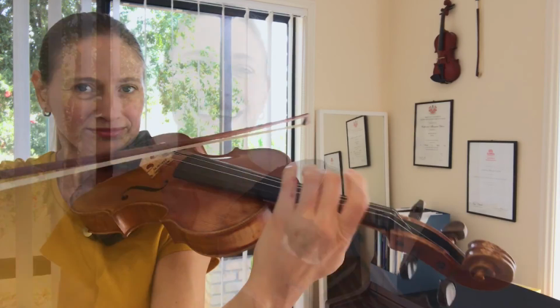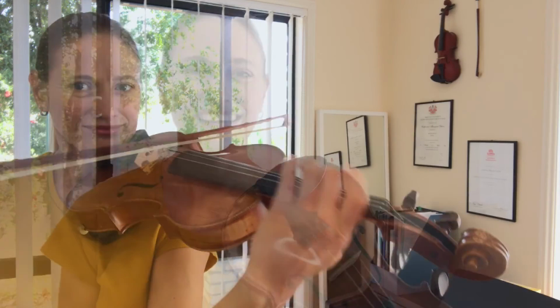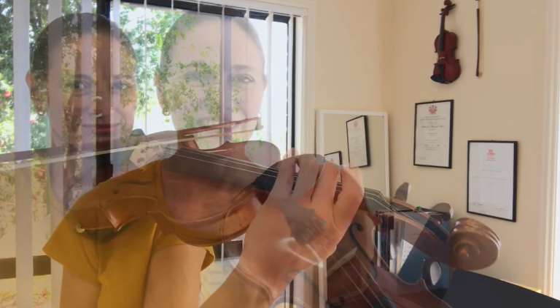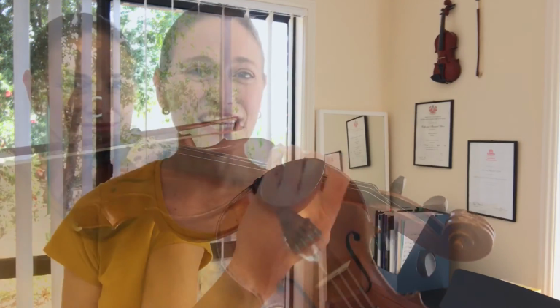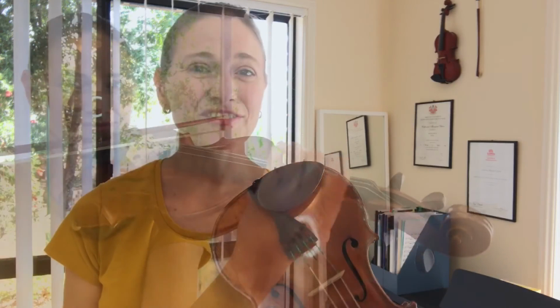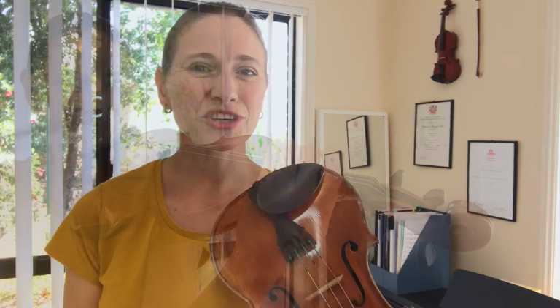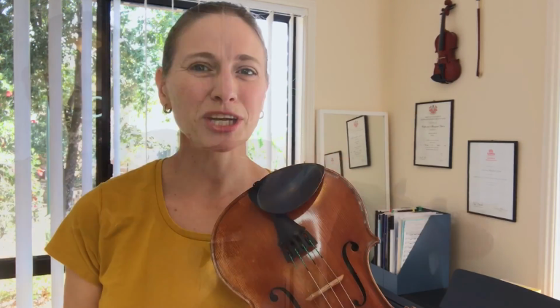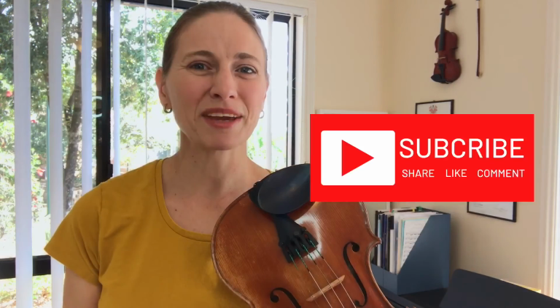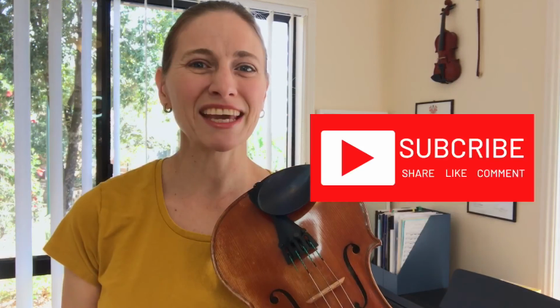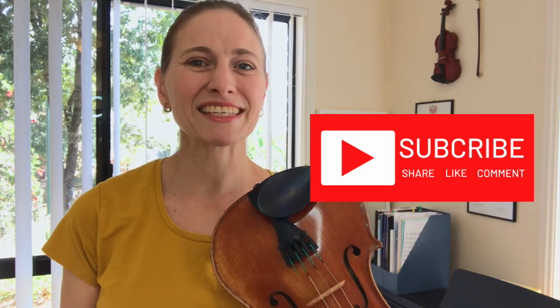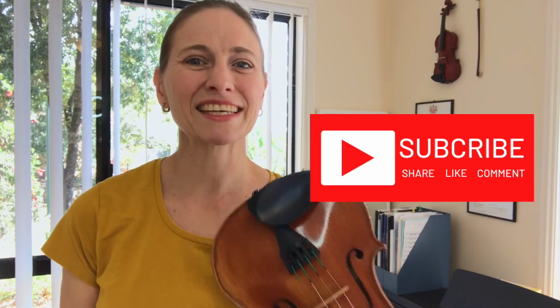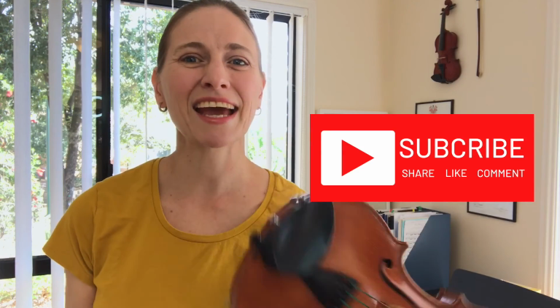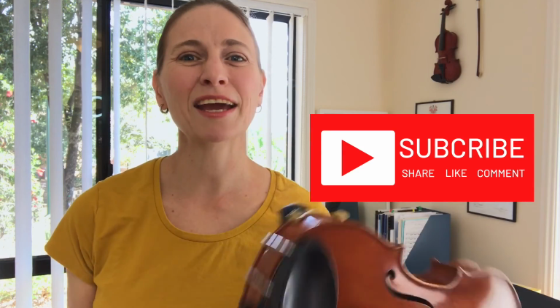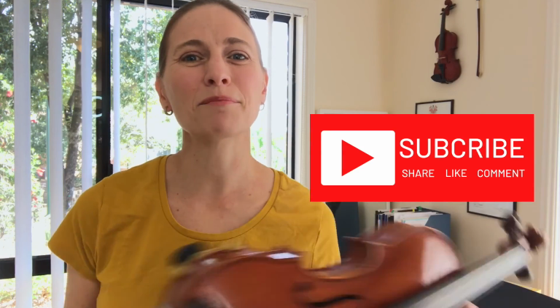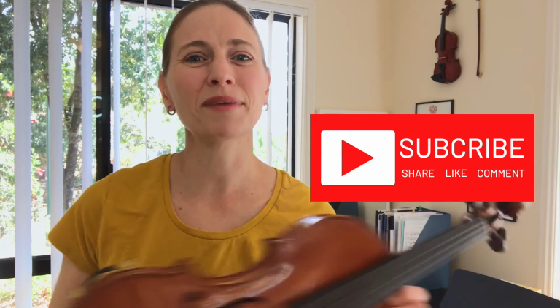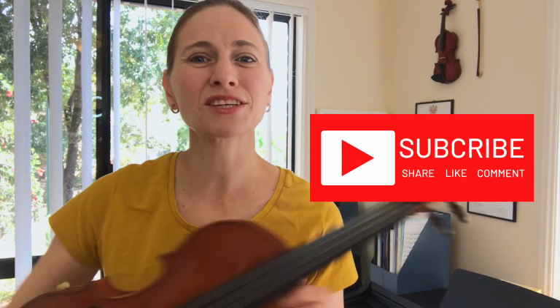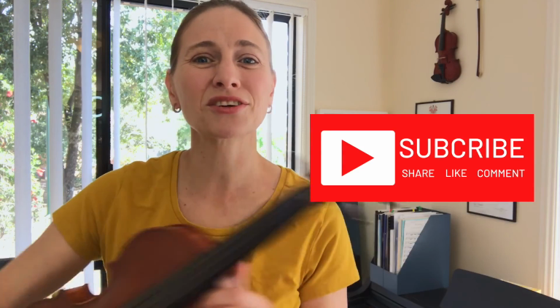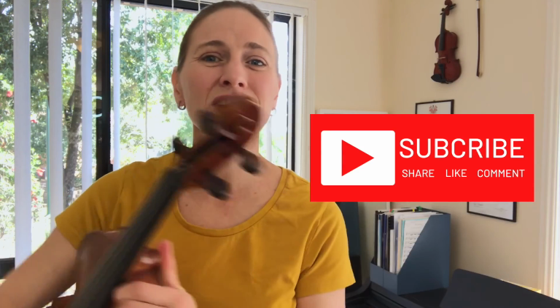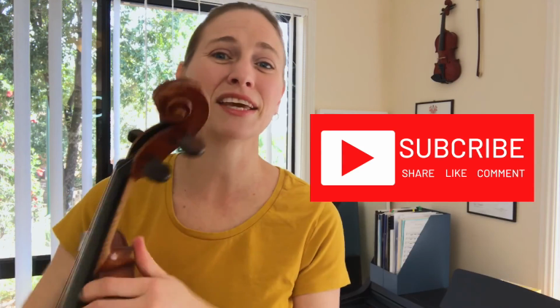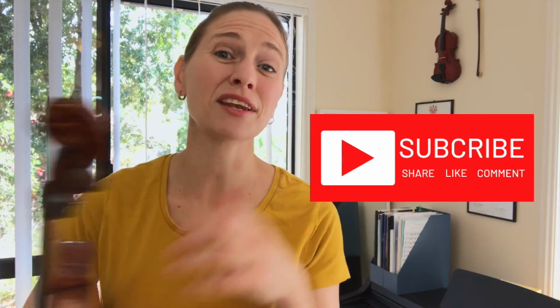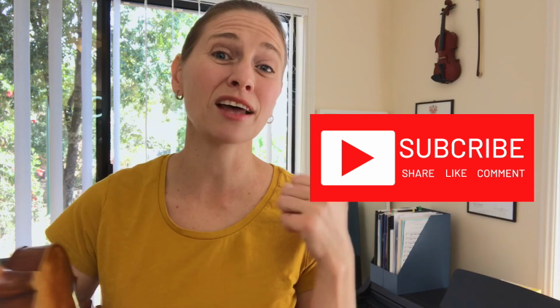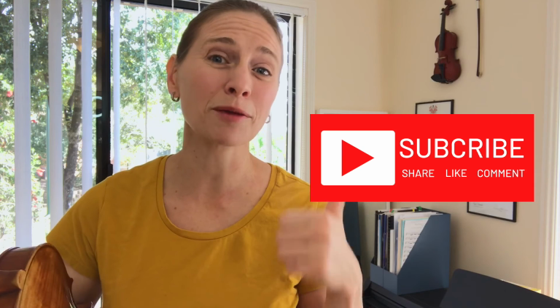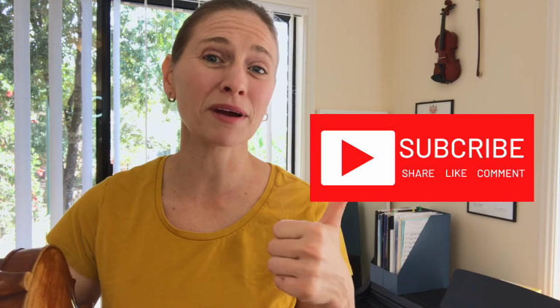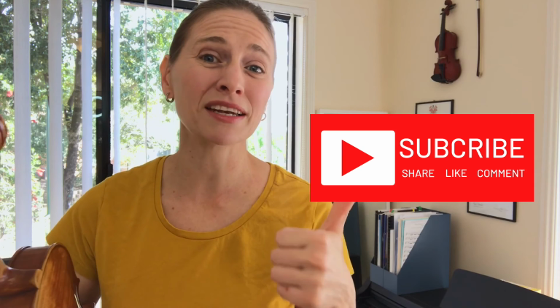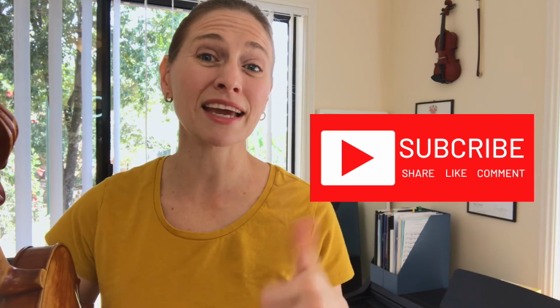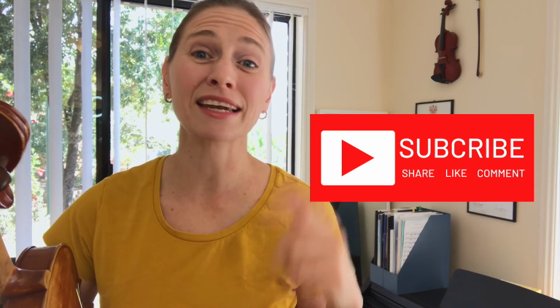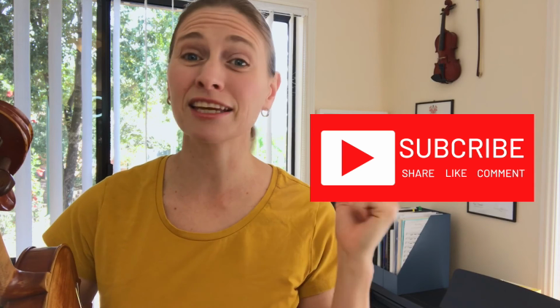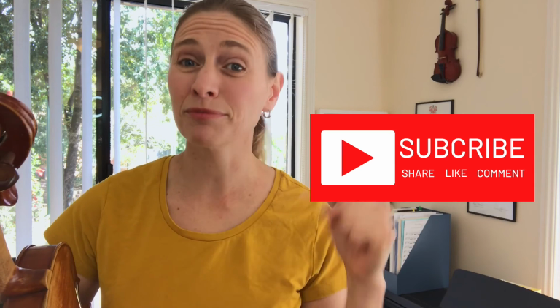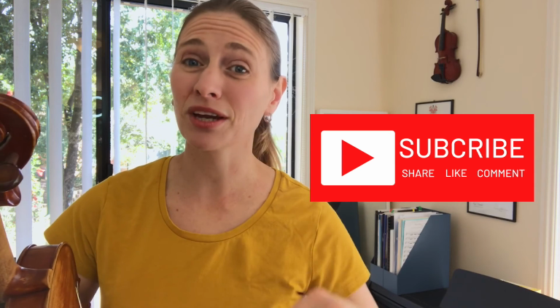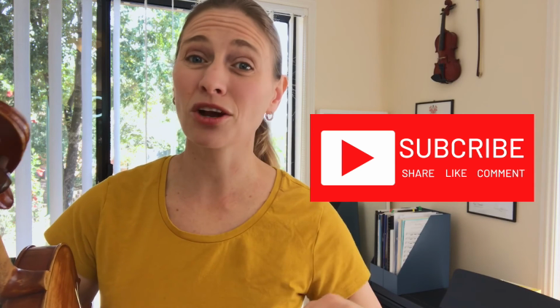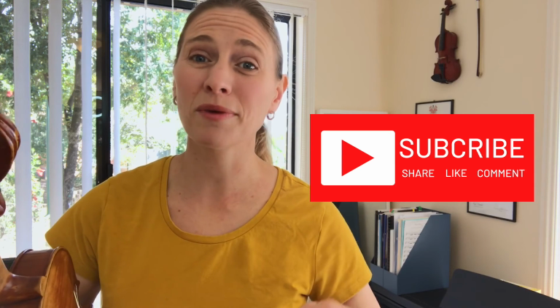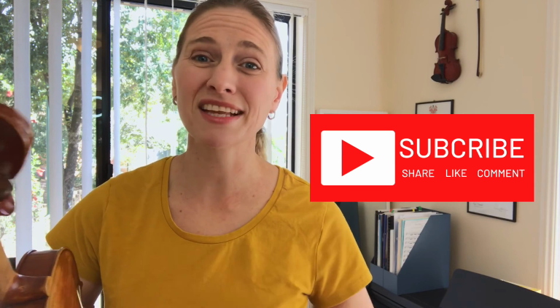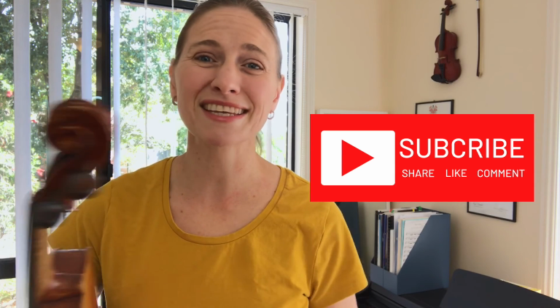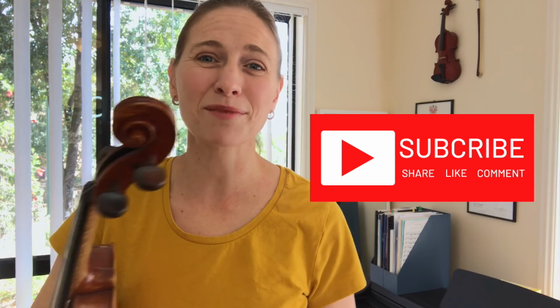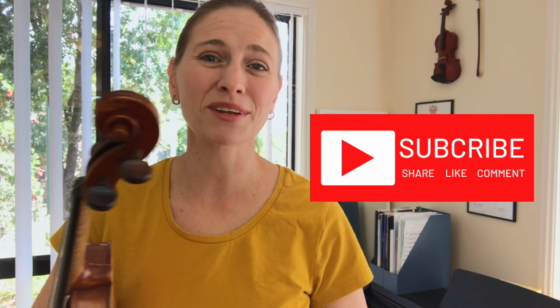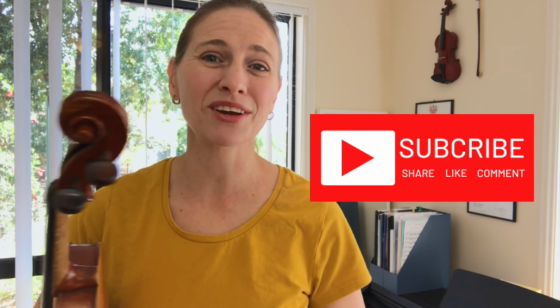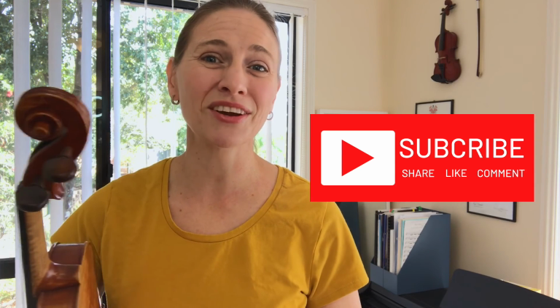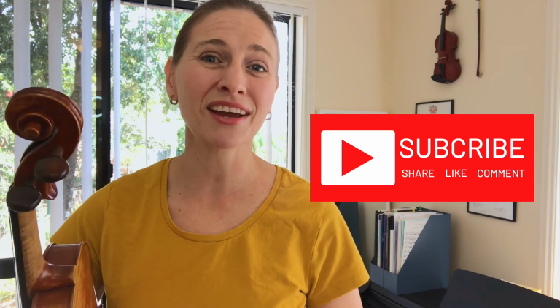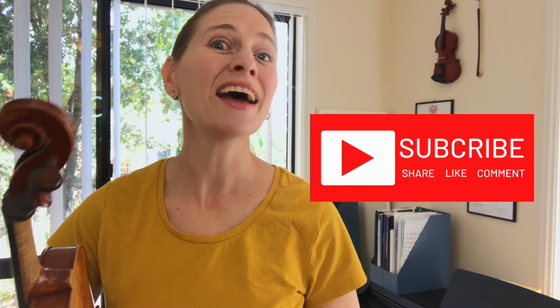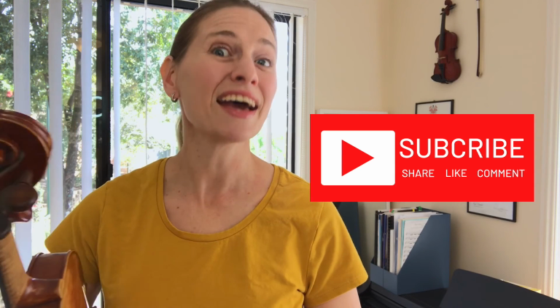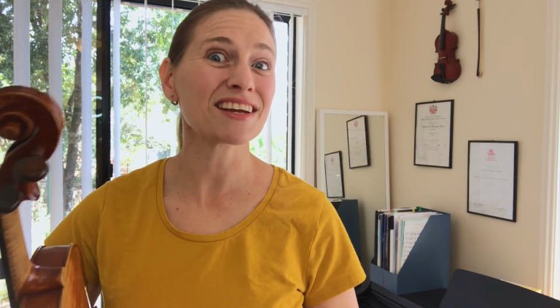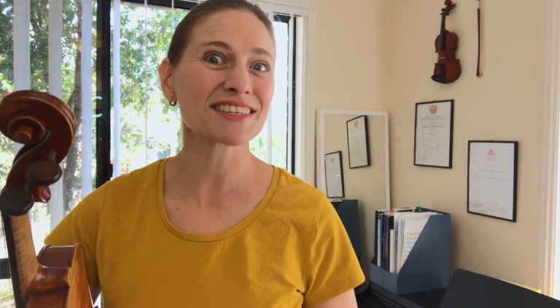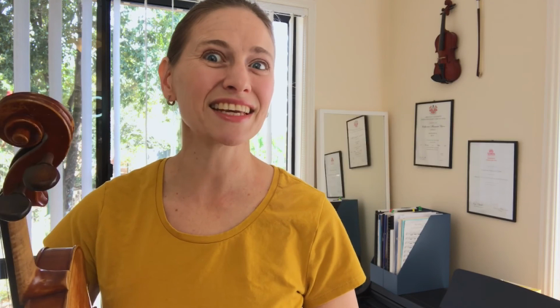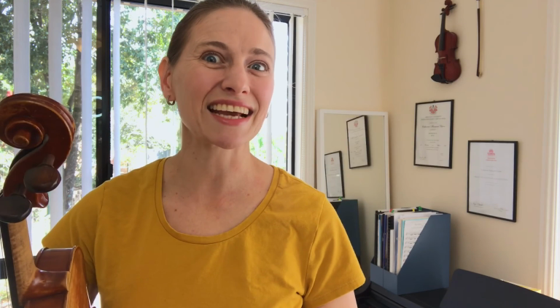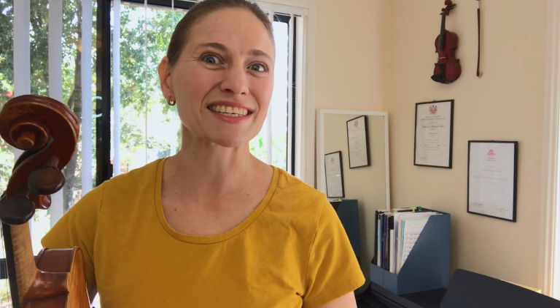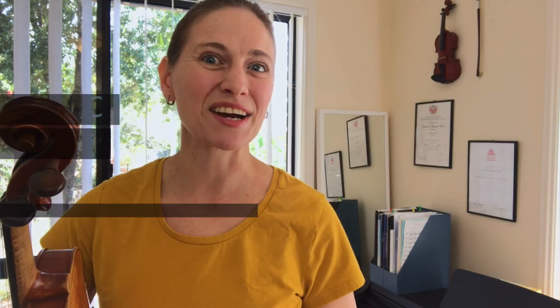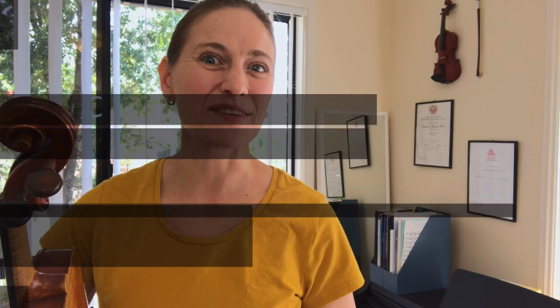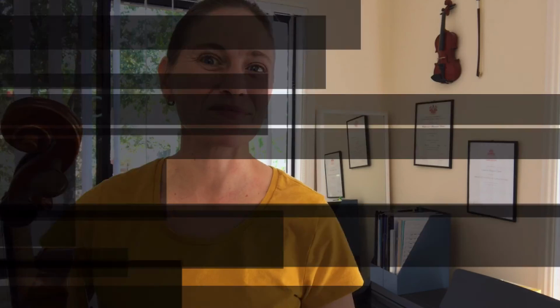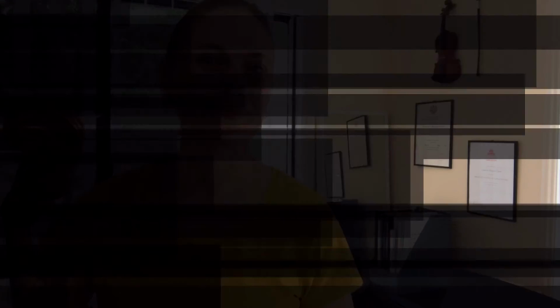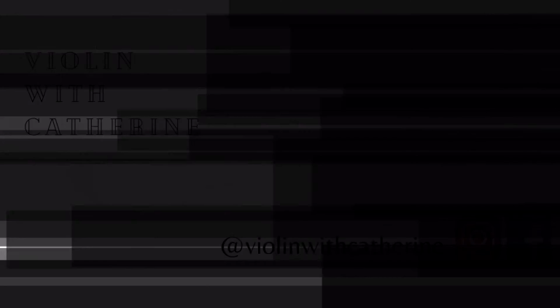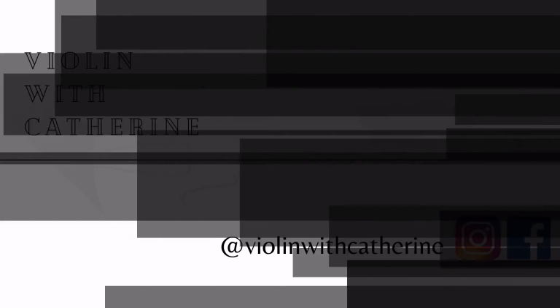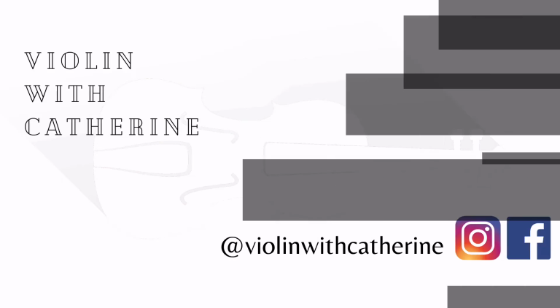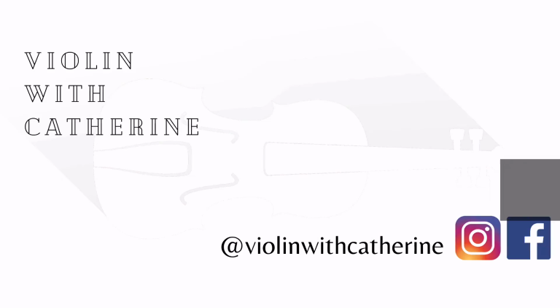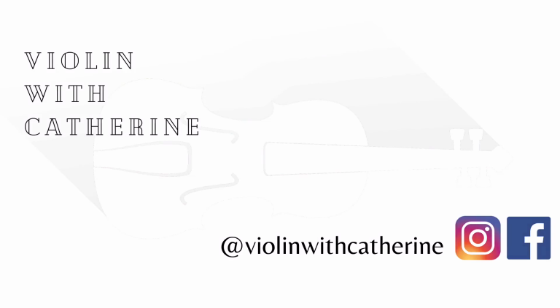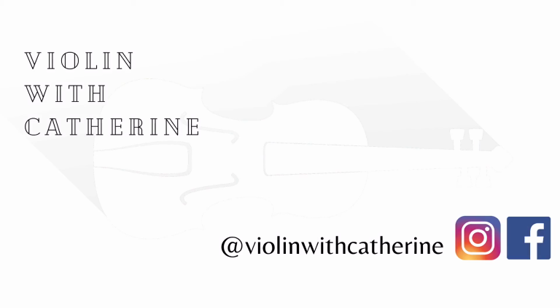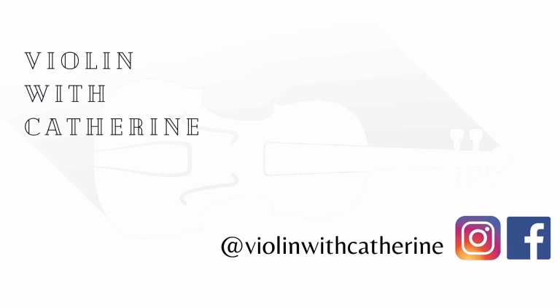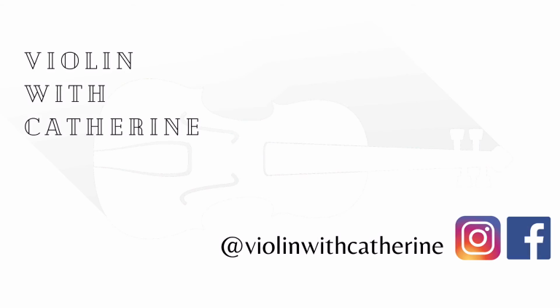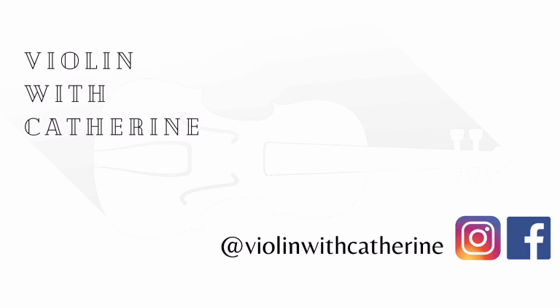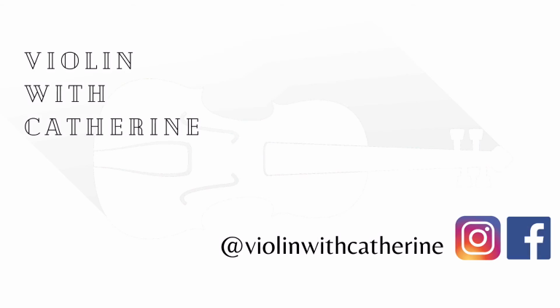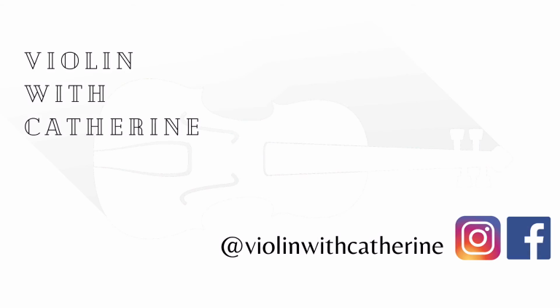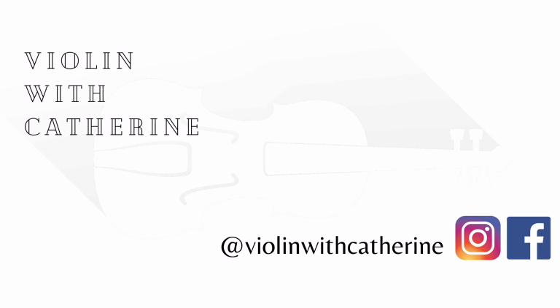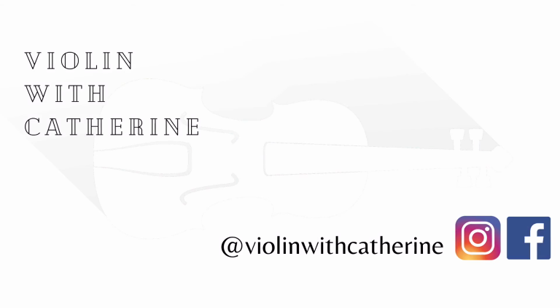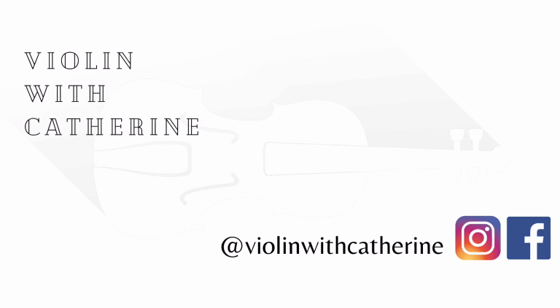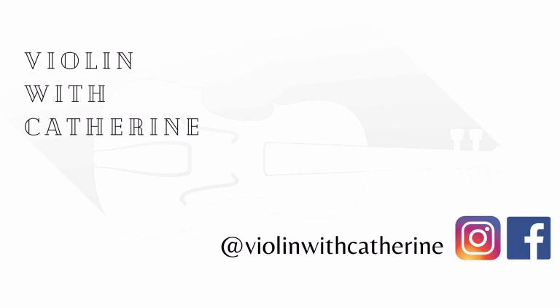Thanks for joining me here today. Make sure you hit the like button and leave me a comment down below, and I'll see you next time.